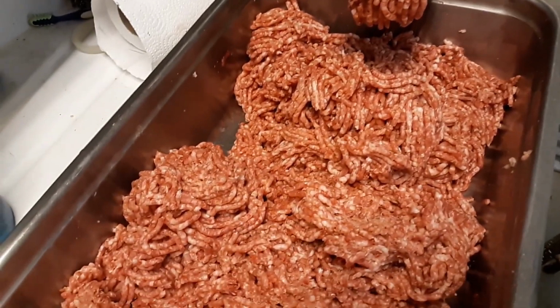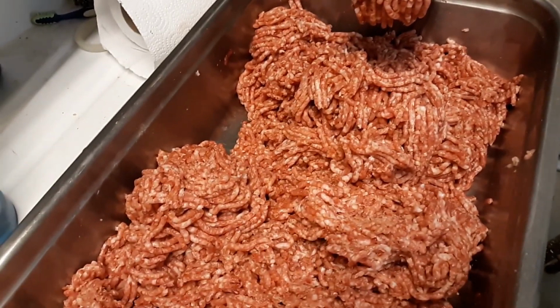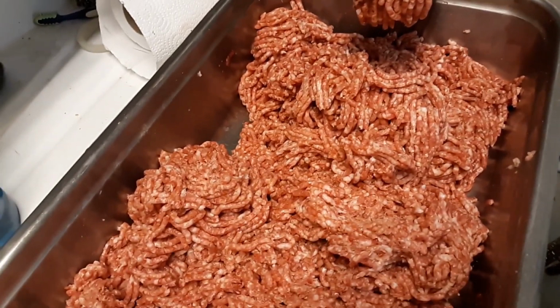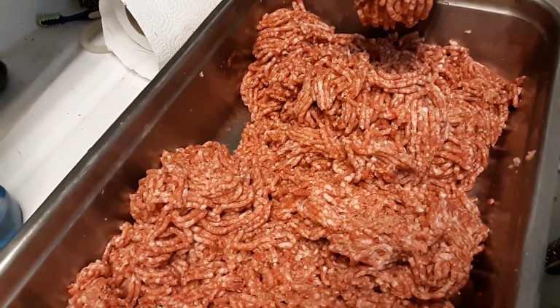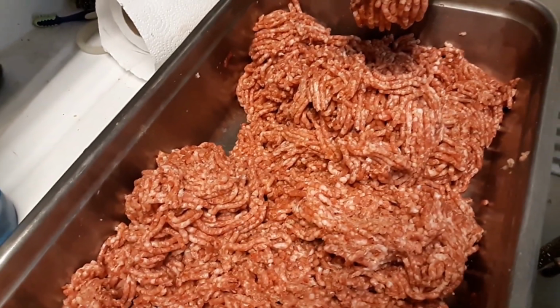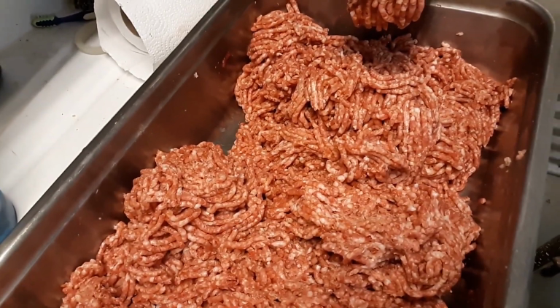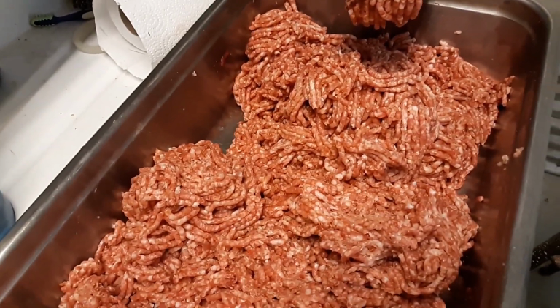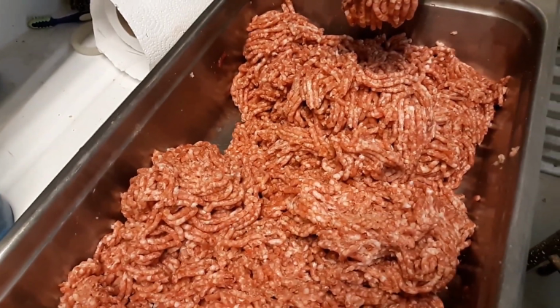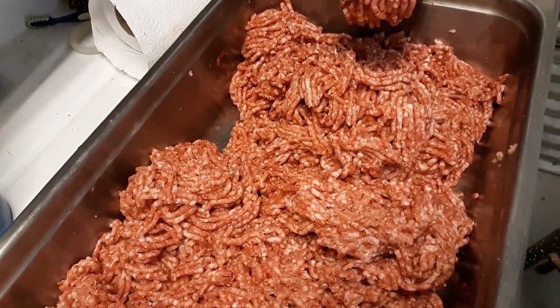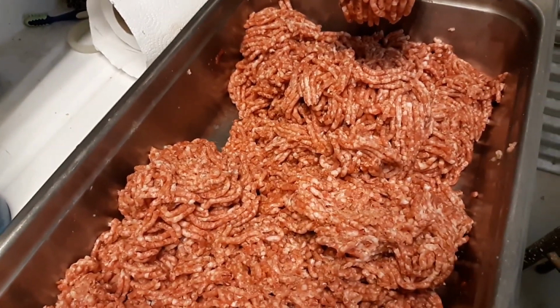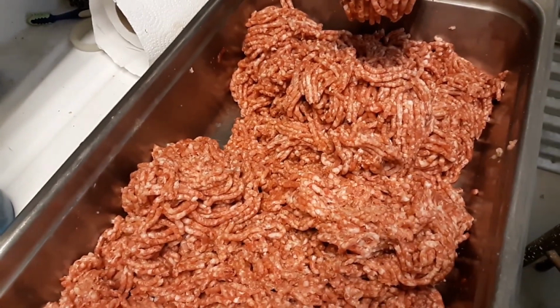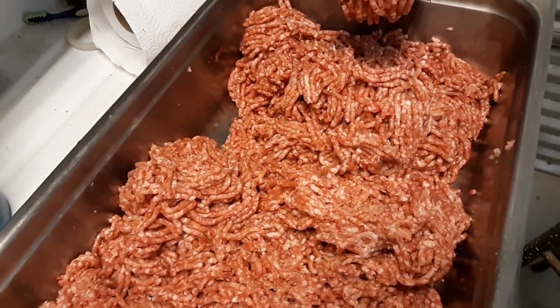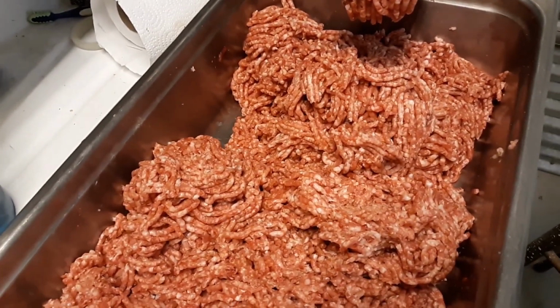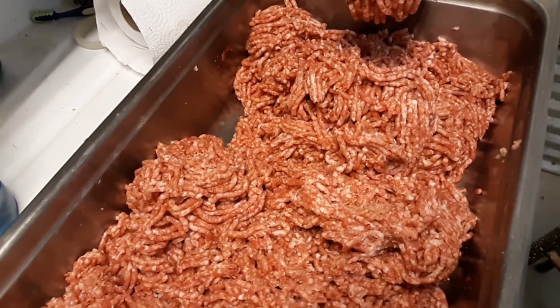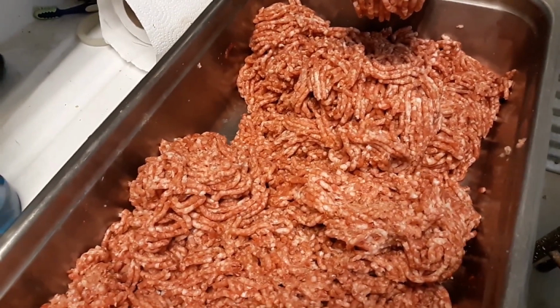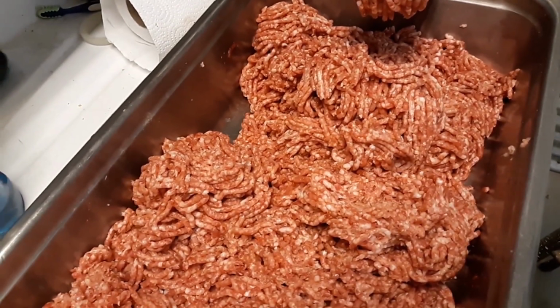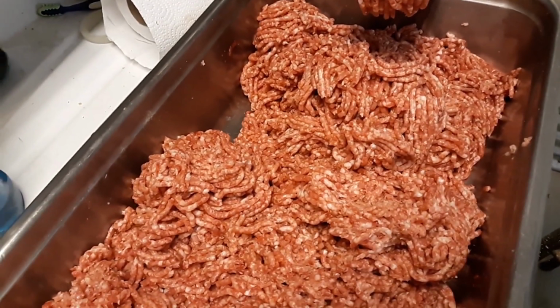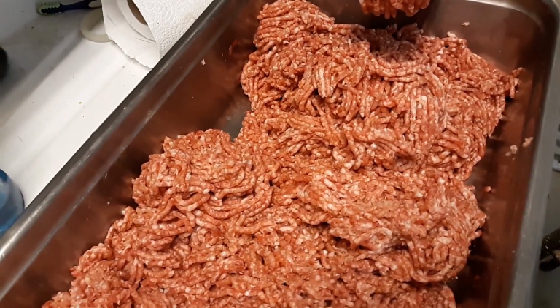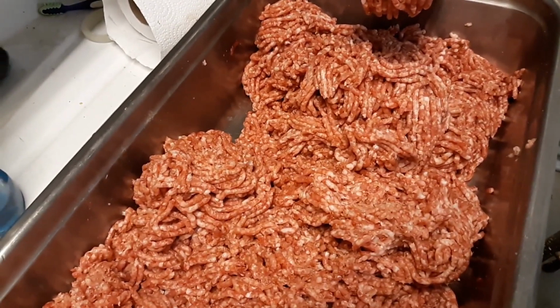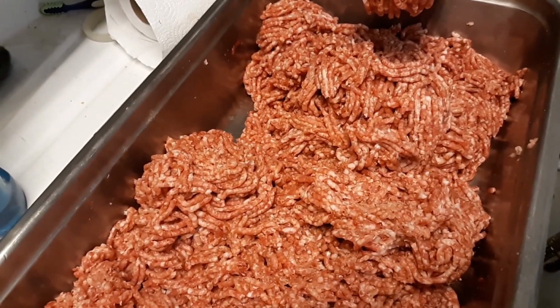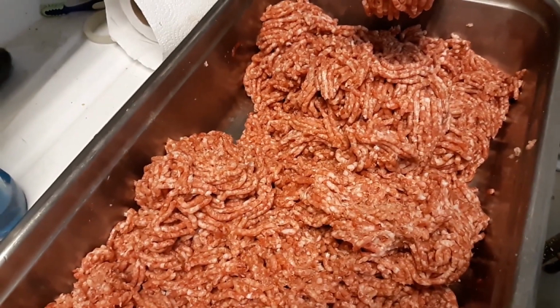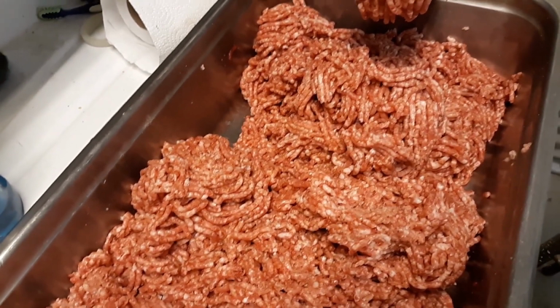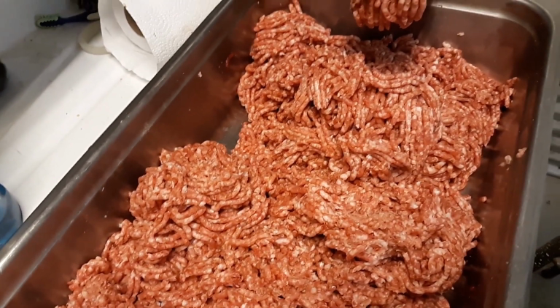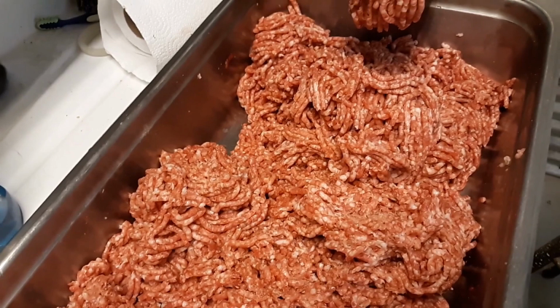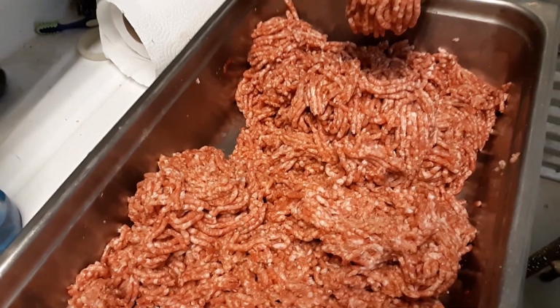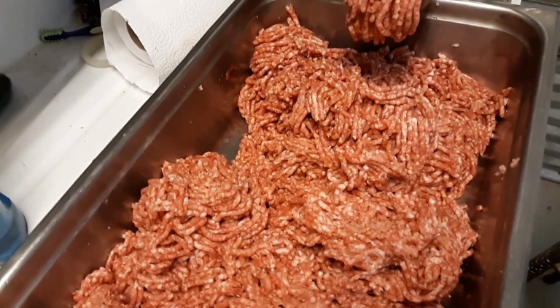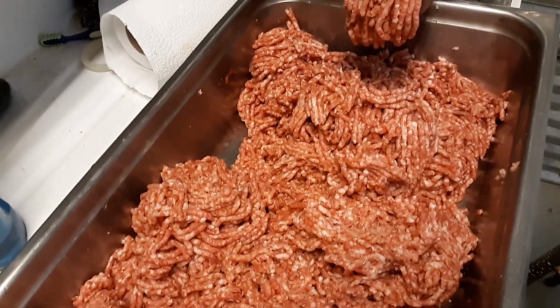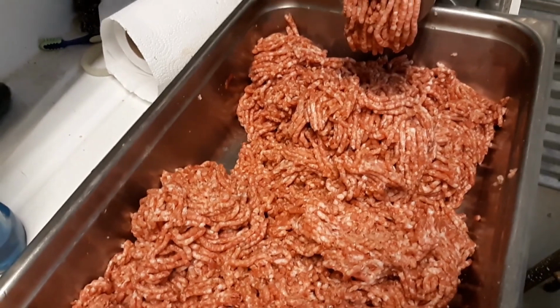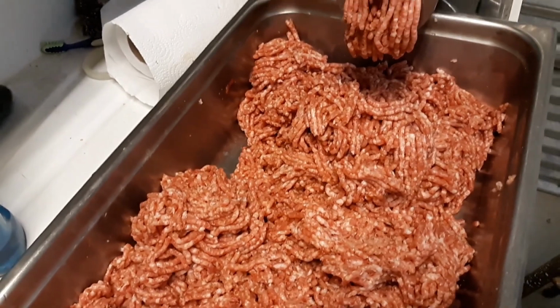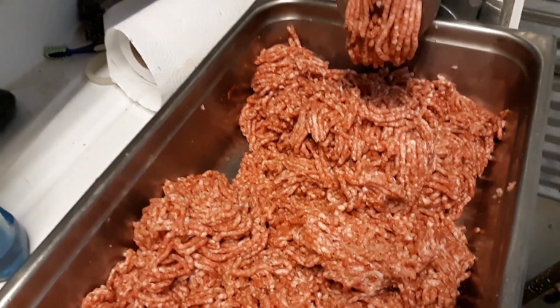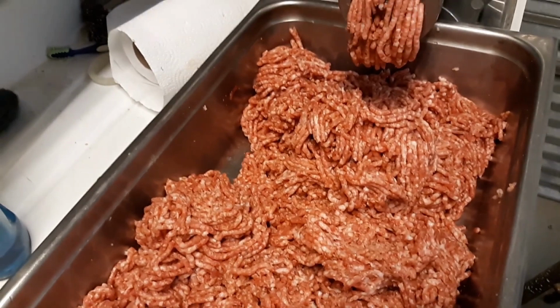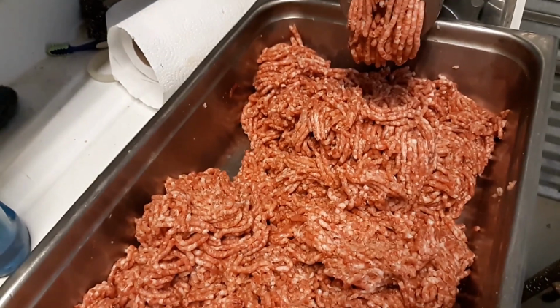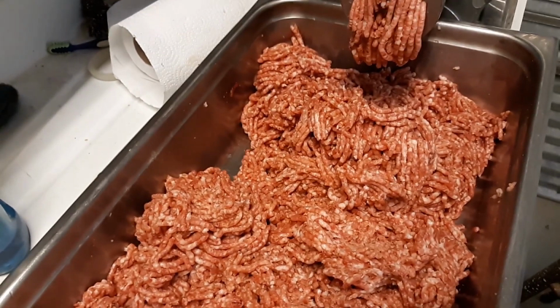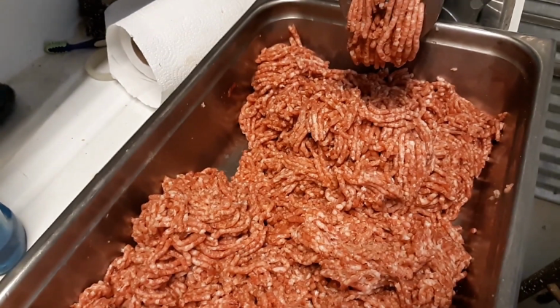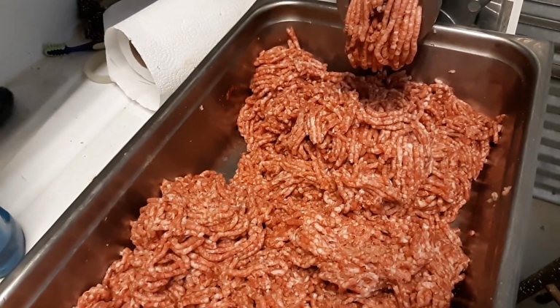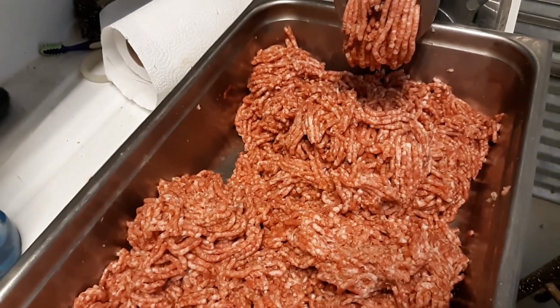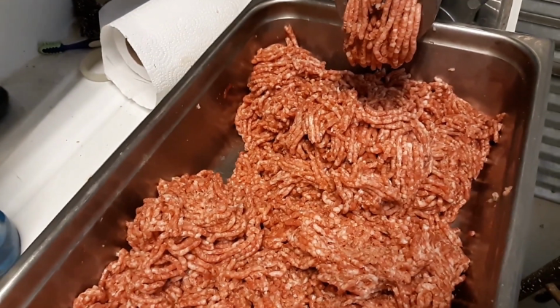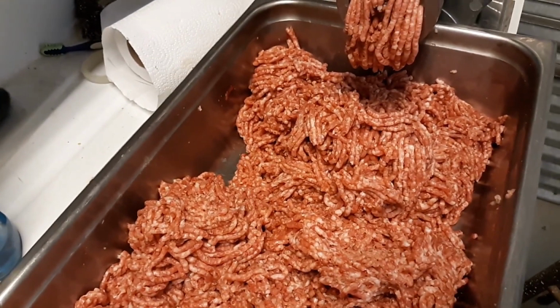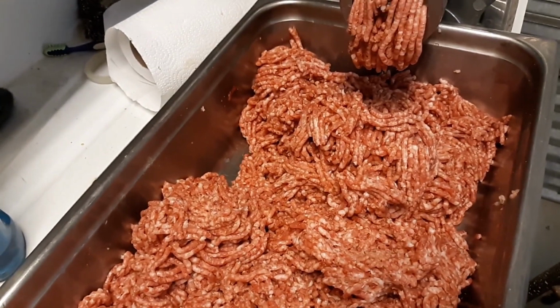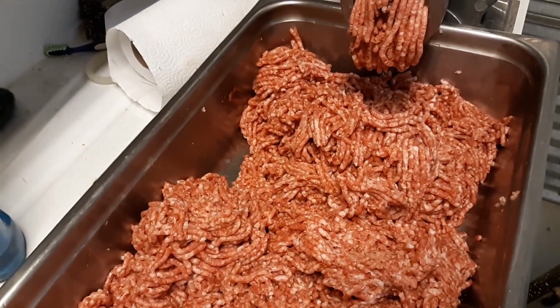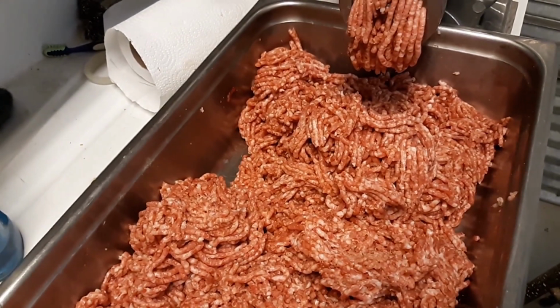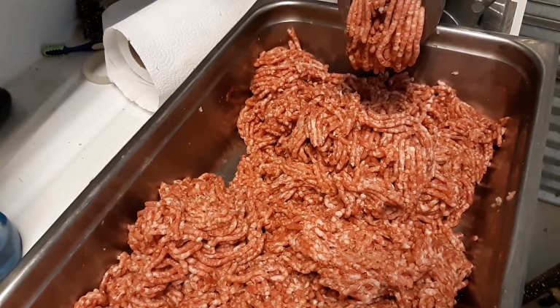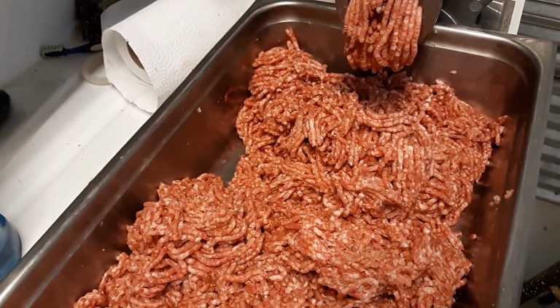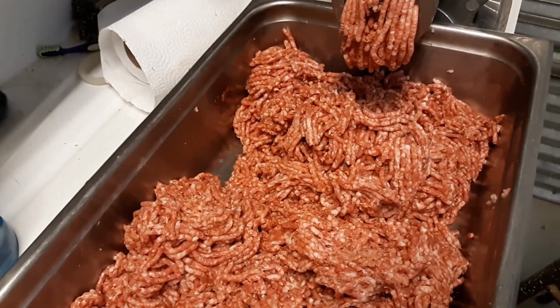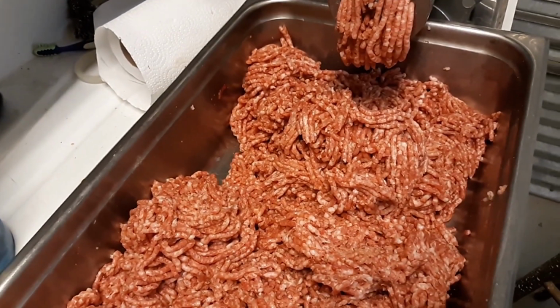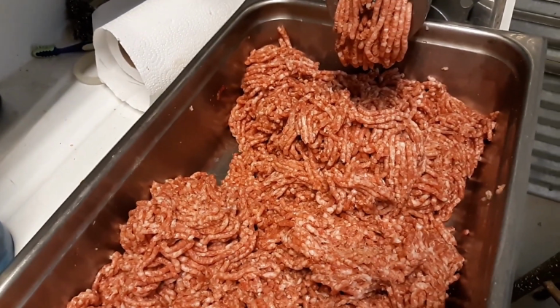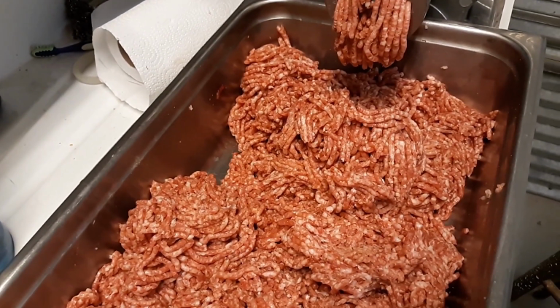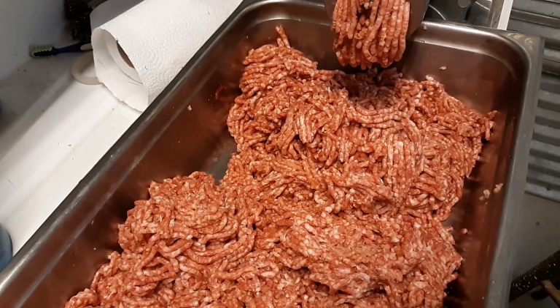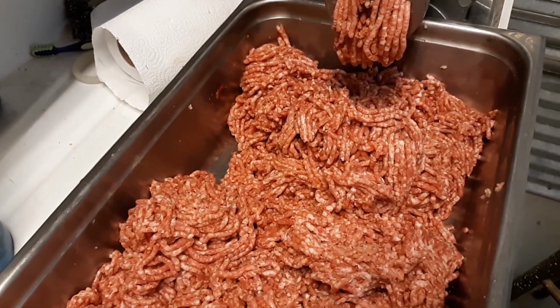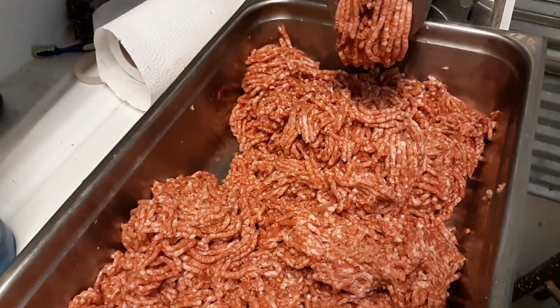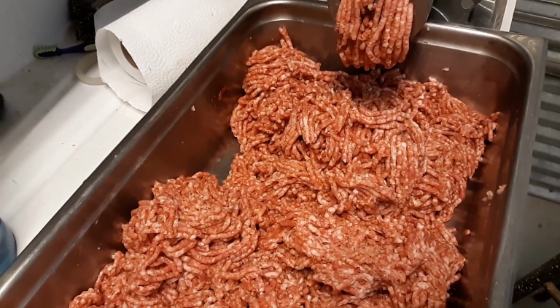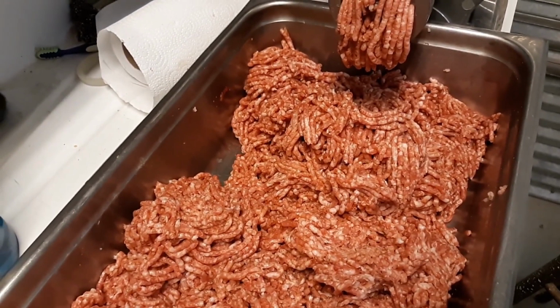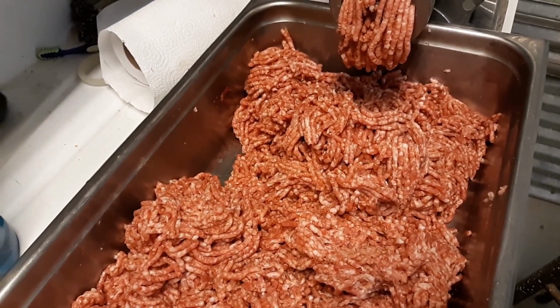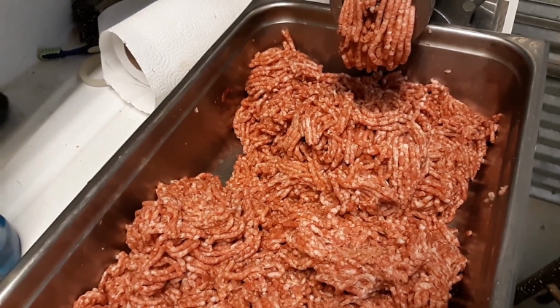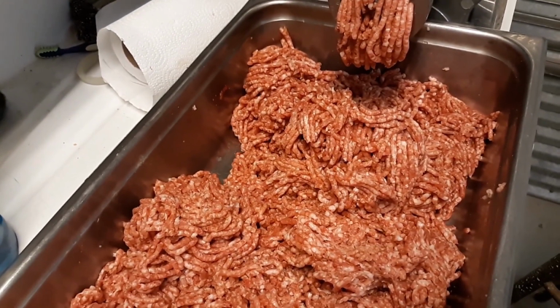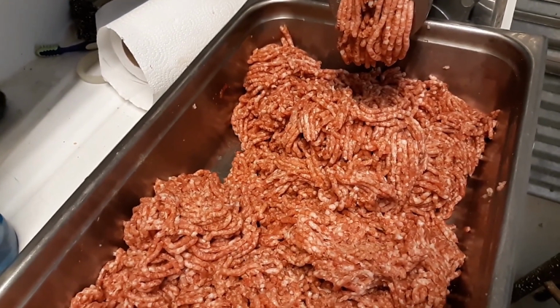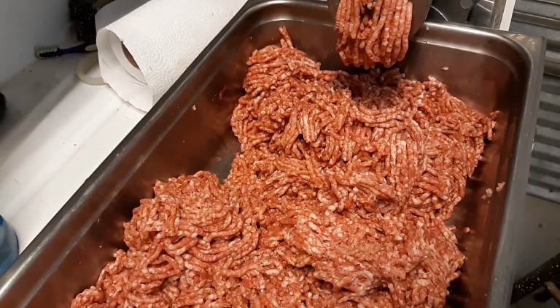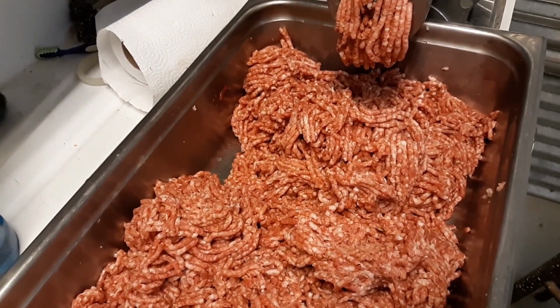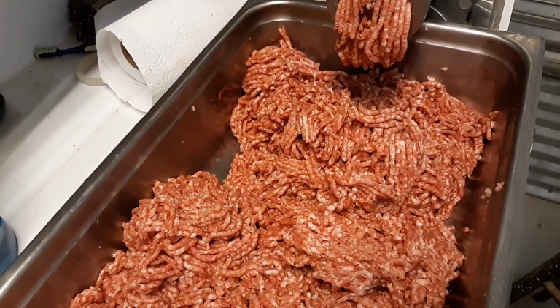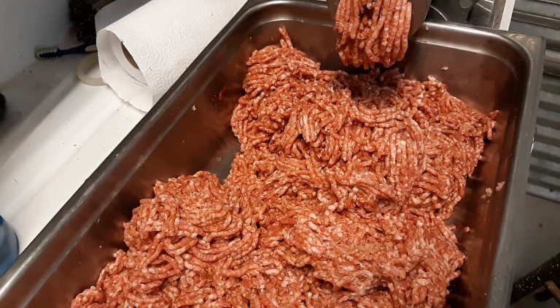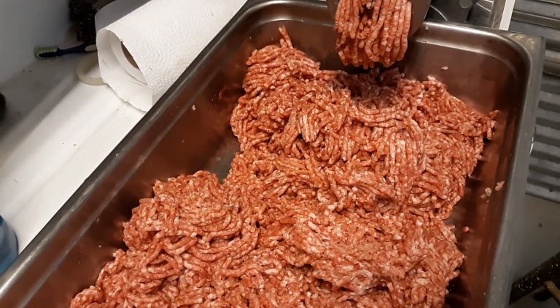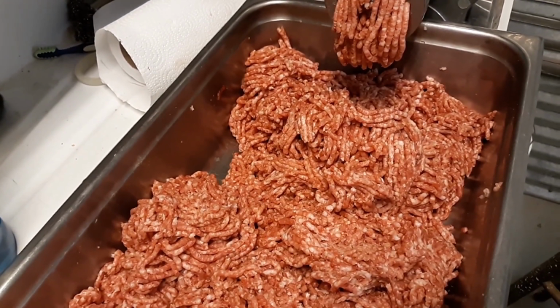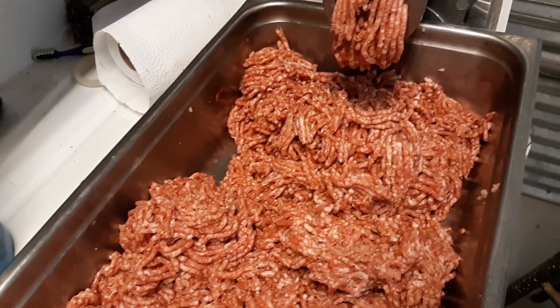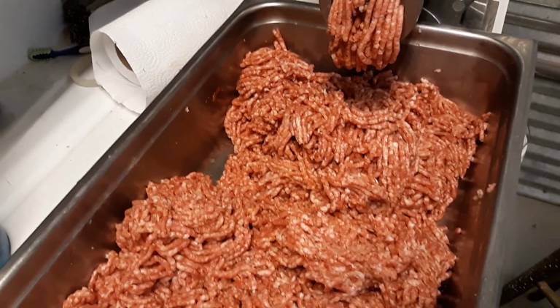Thus mixing the seasonings in even better than before. I let it sit for about 15 to 20 minutes in between grindings so that the flavors mesh into the meat better.